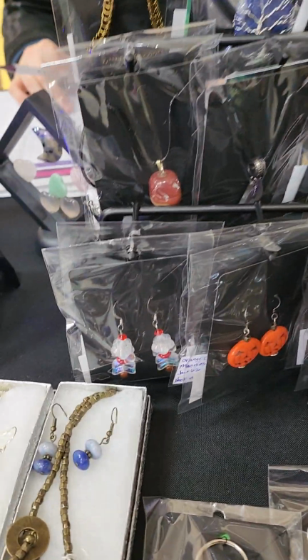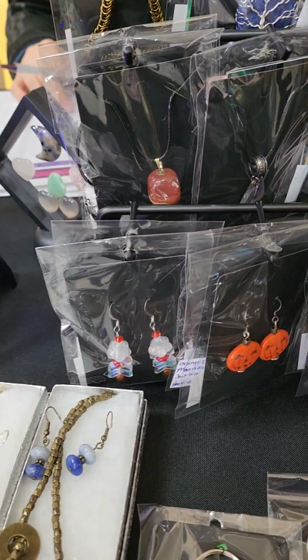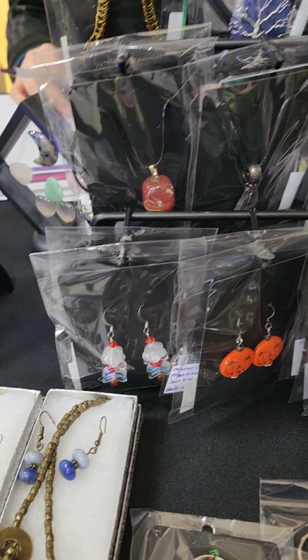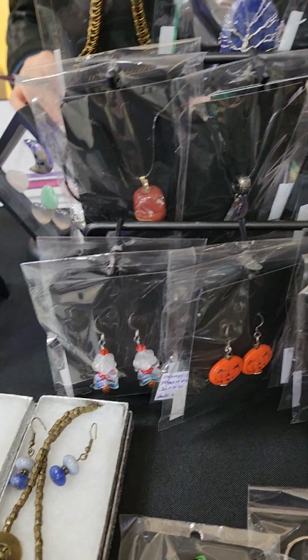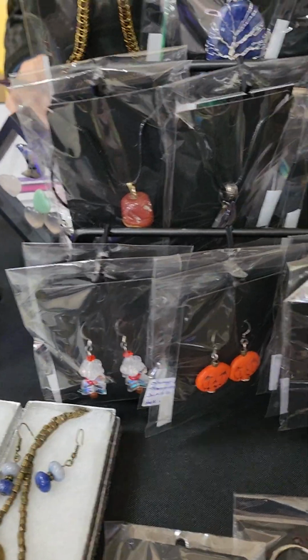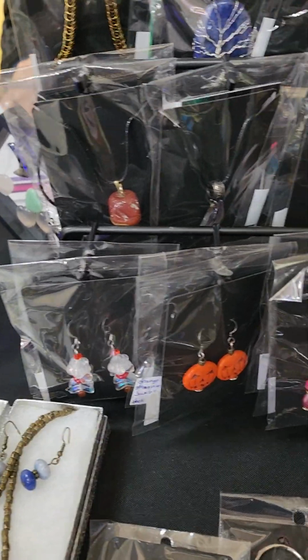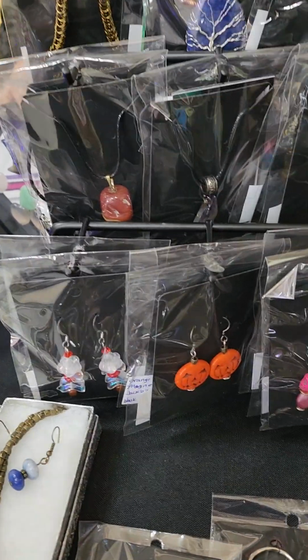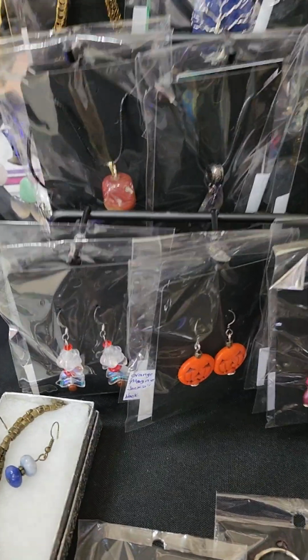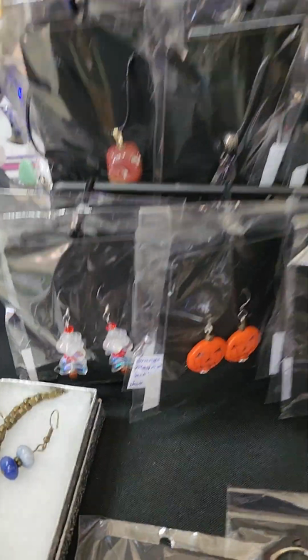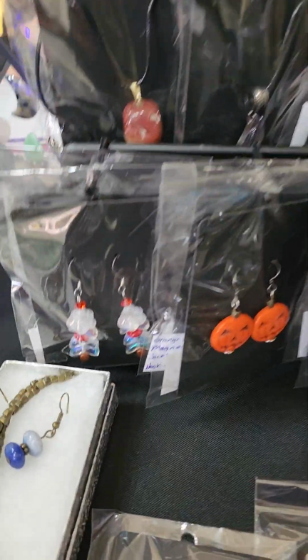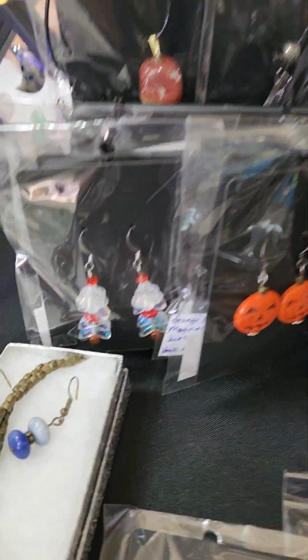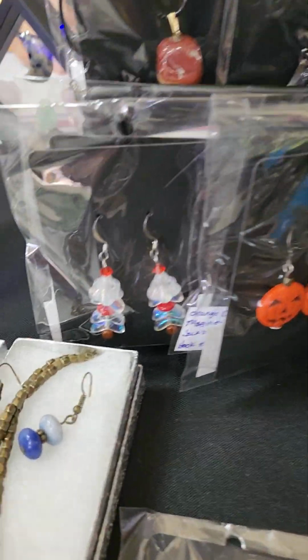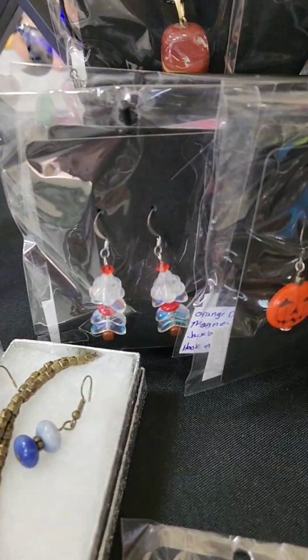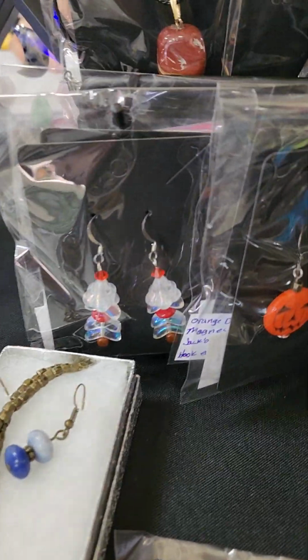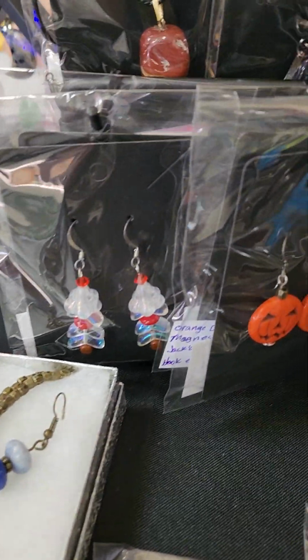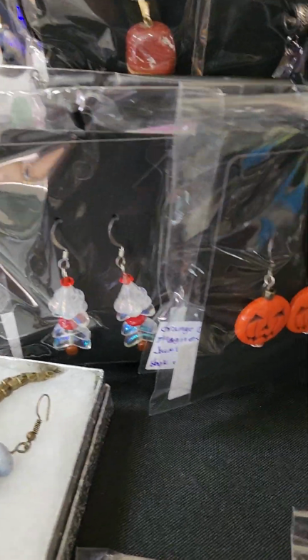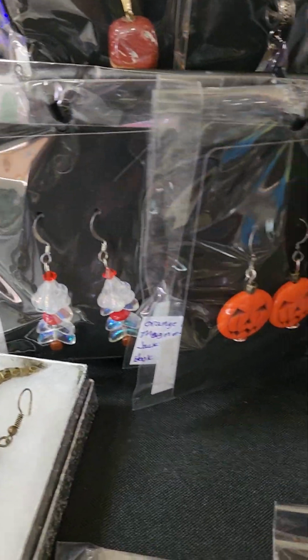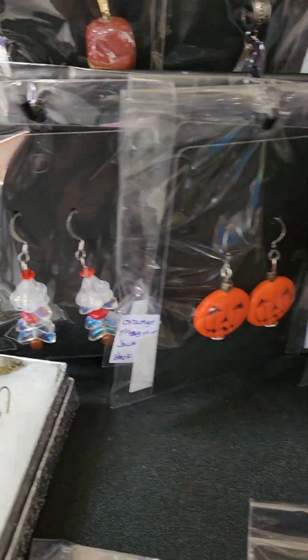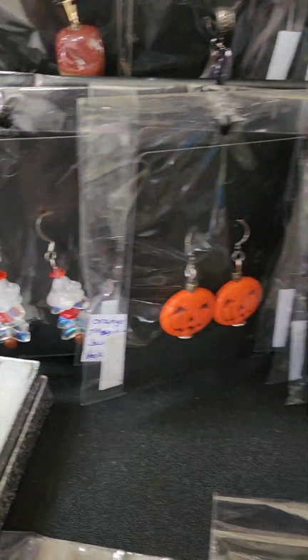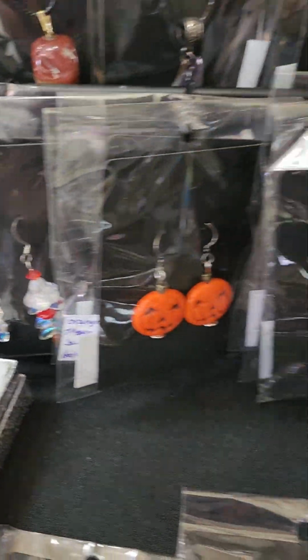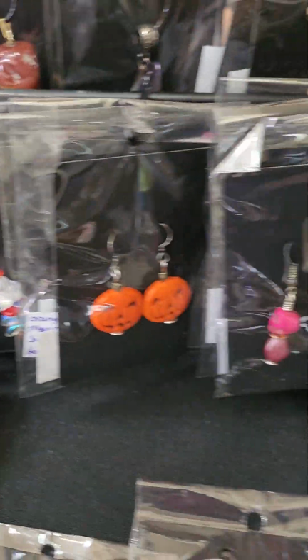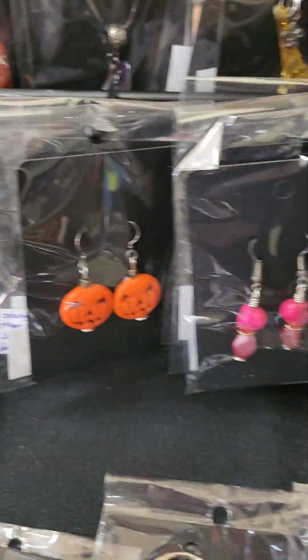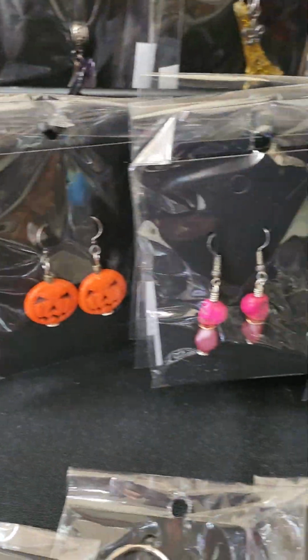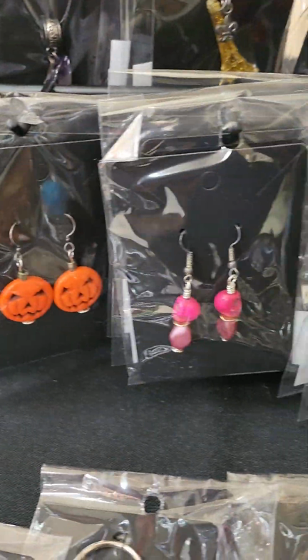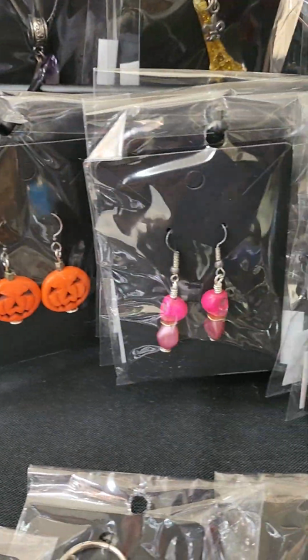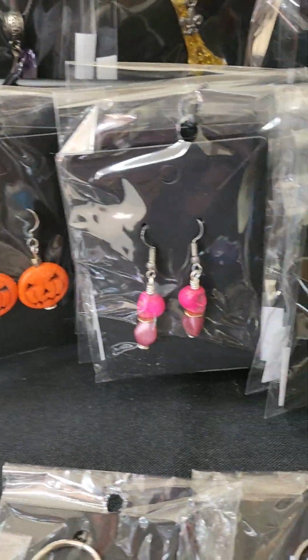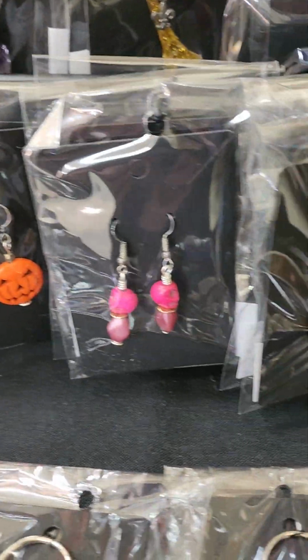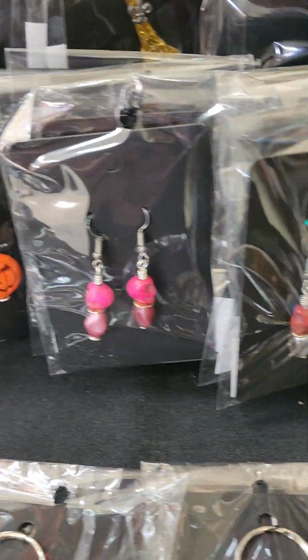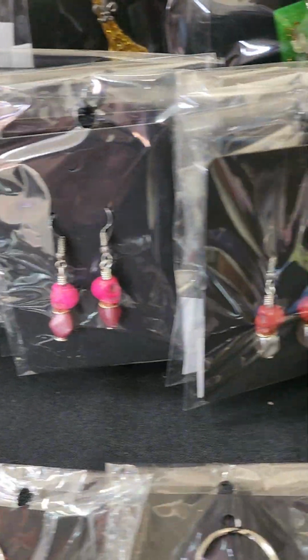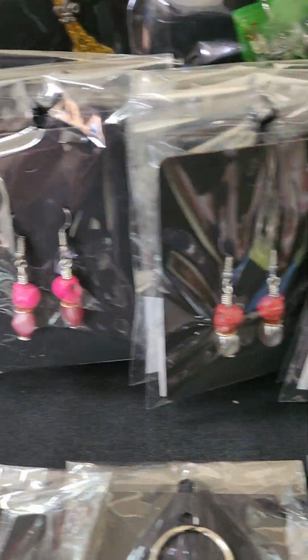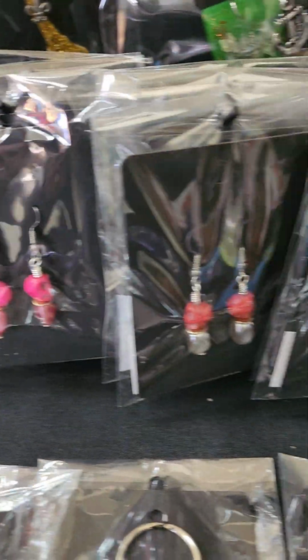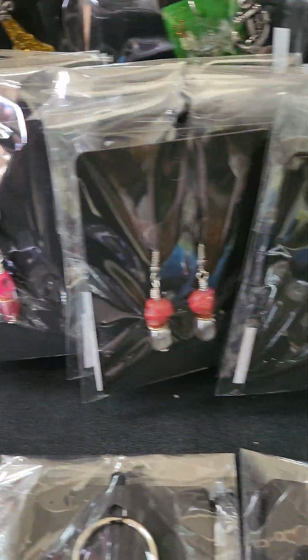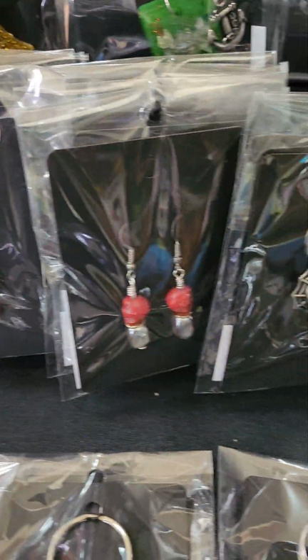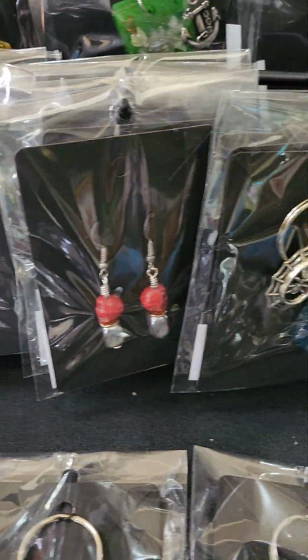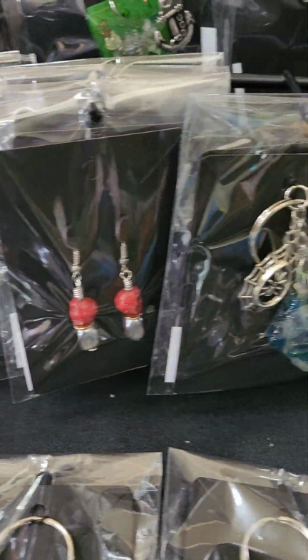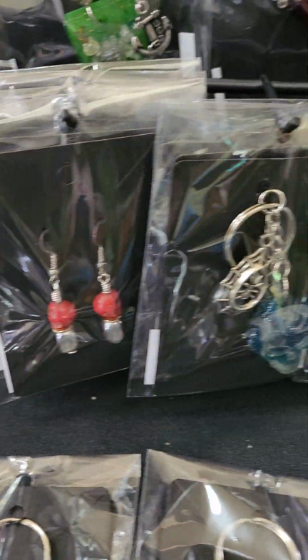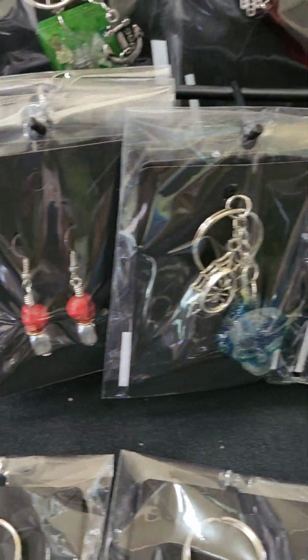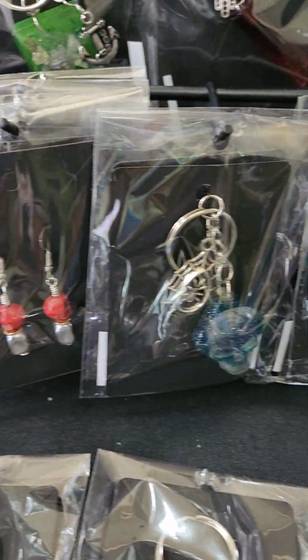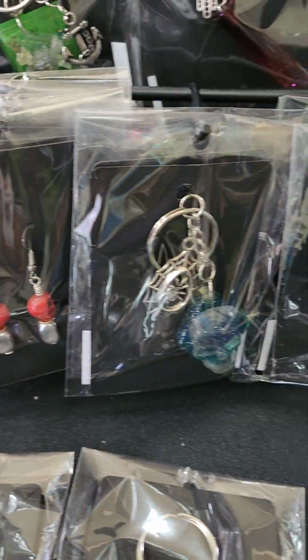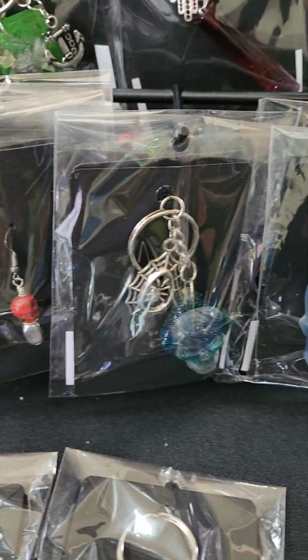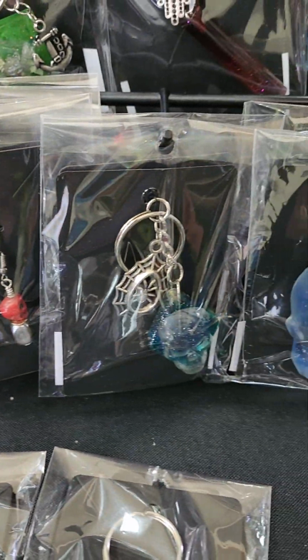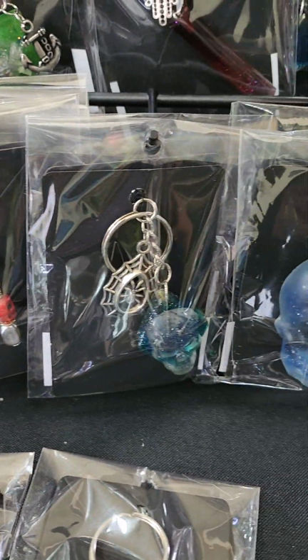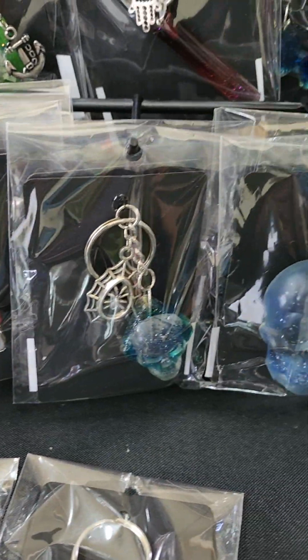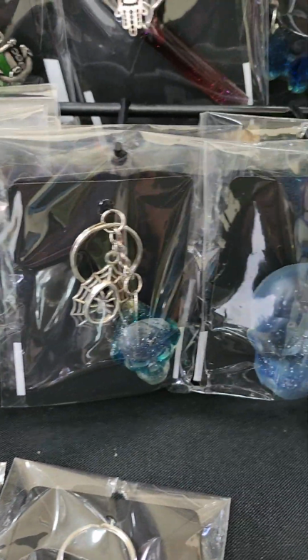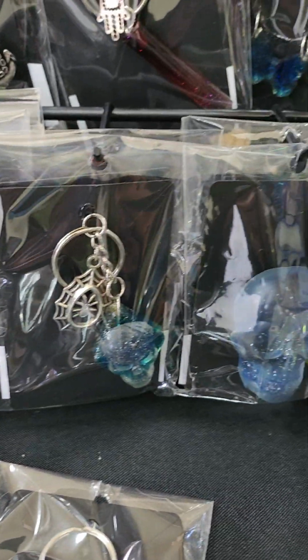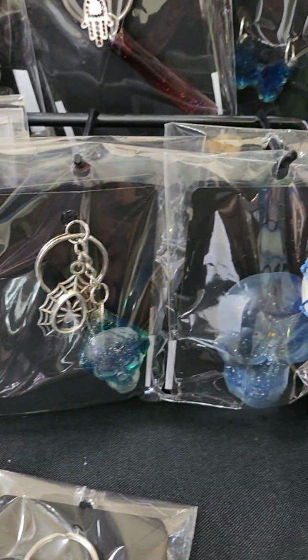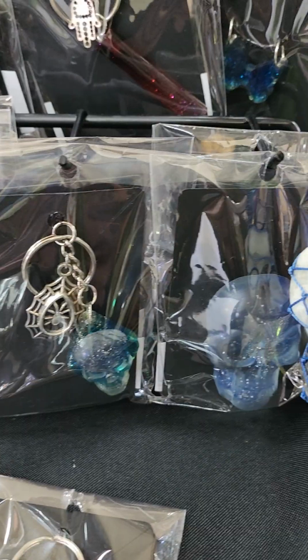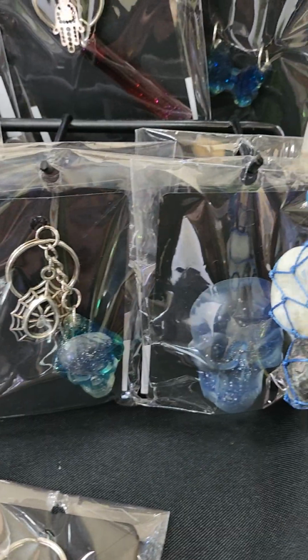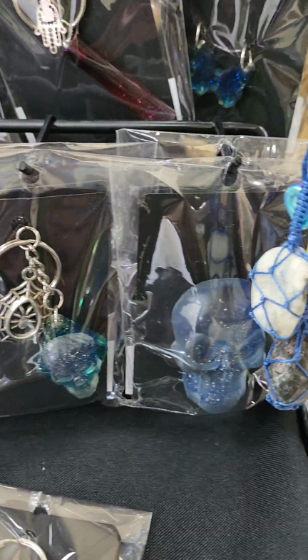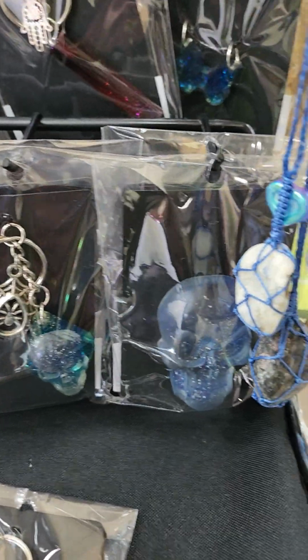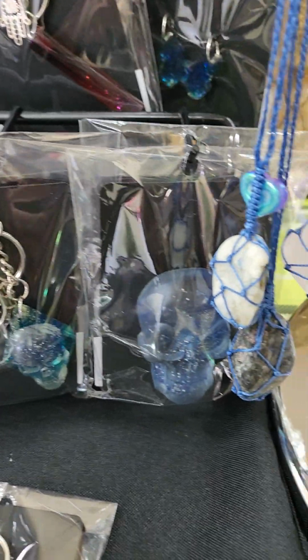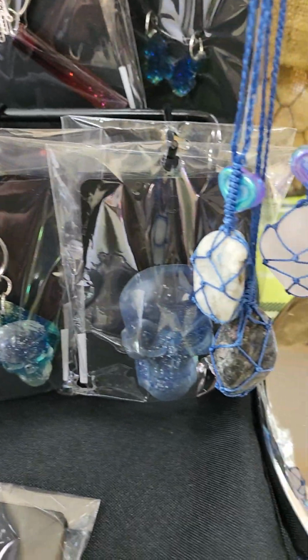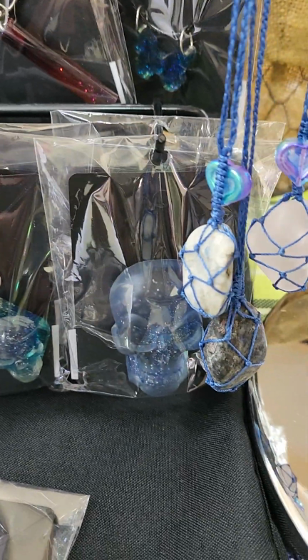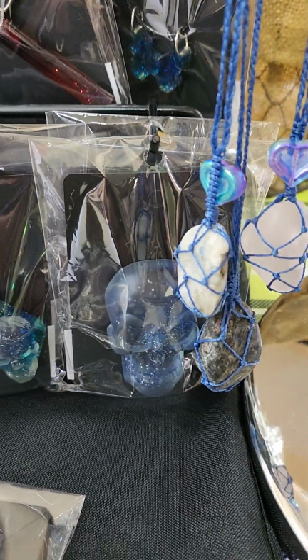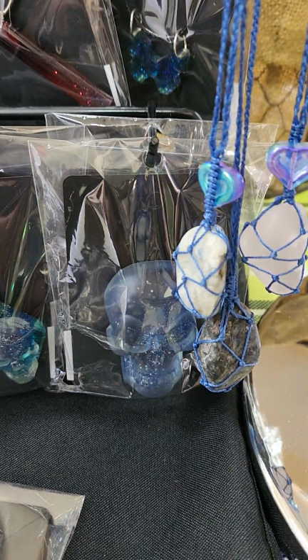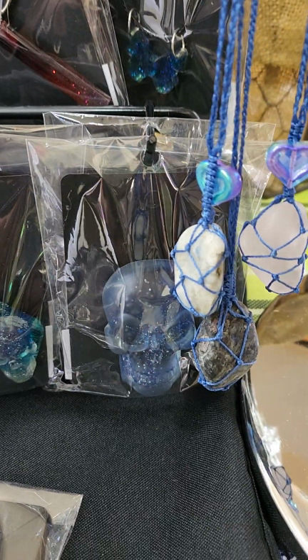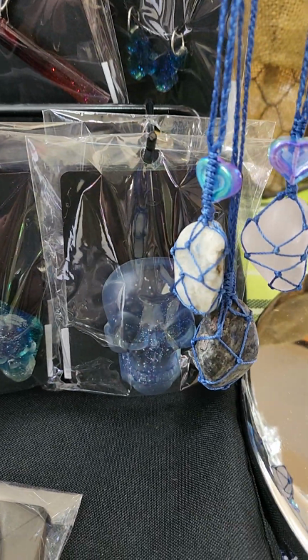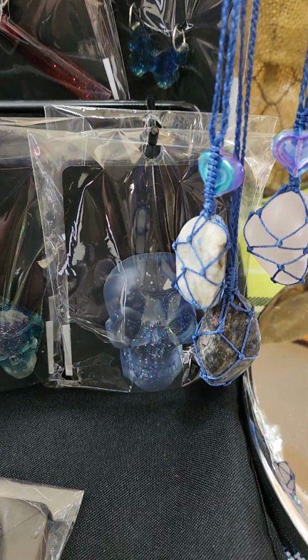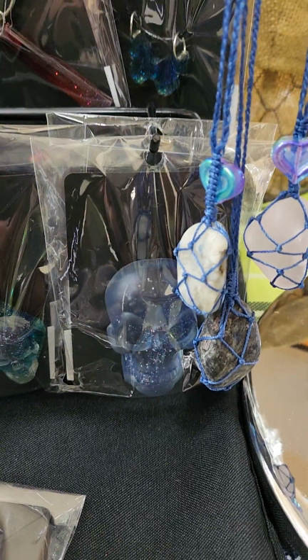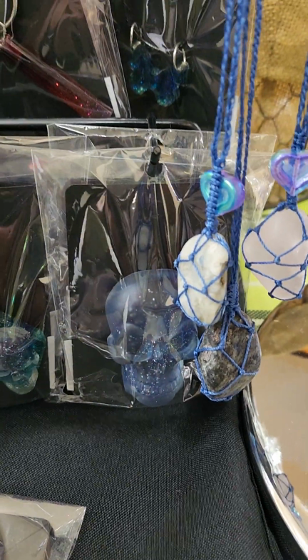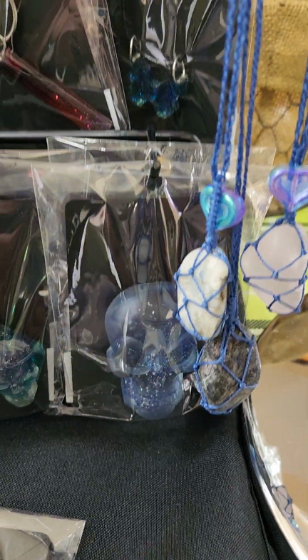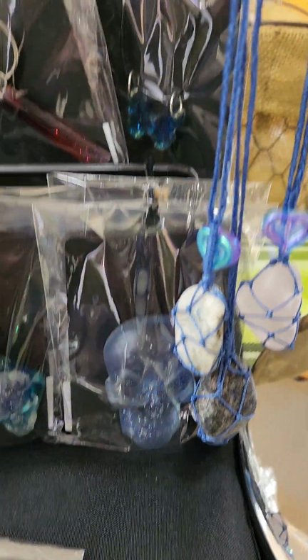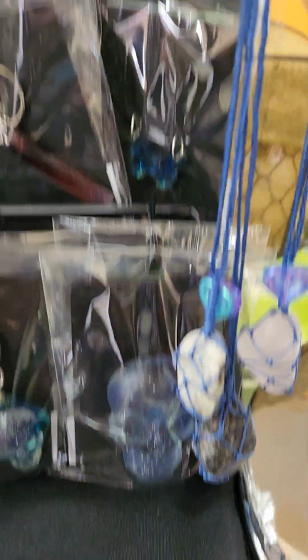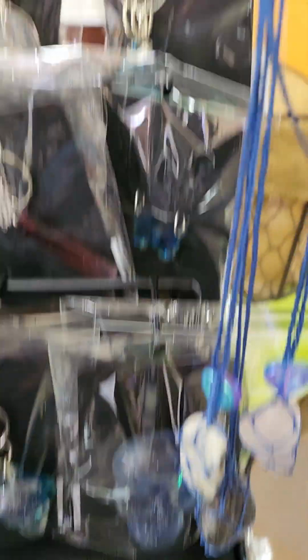And then we have all the earrings and stuff that I made. So here's your Halloween. And then we have magnet skulls.